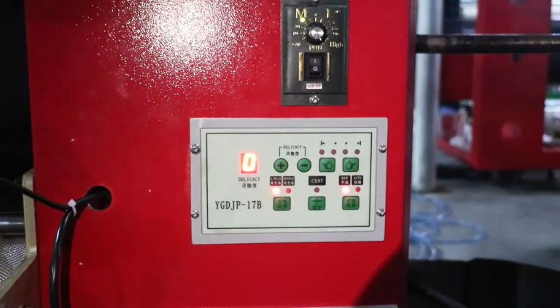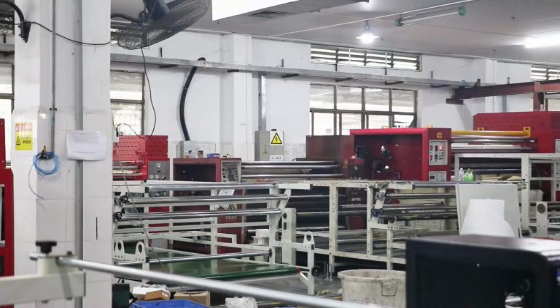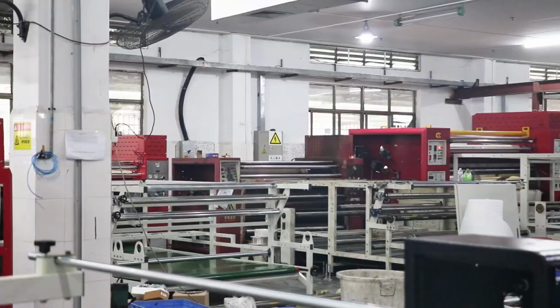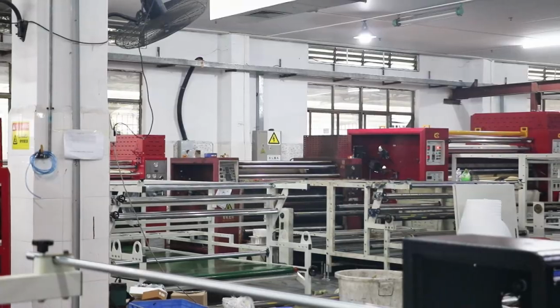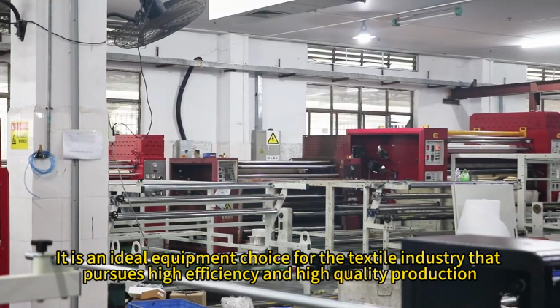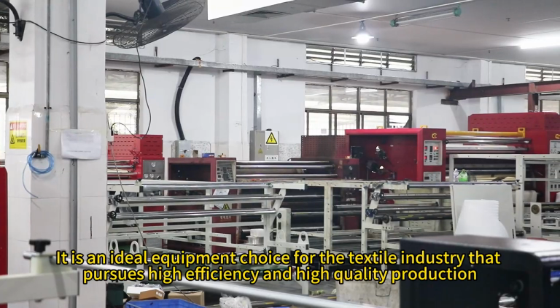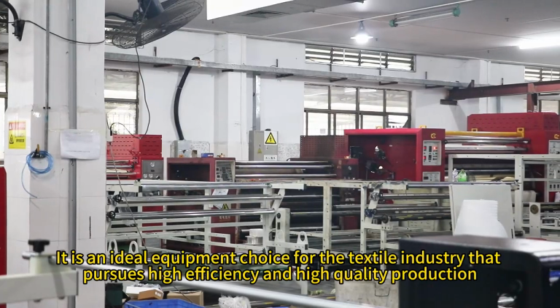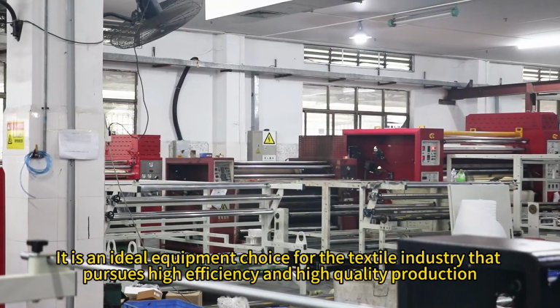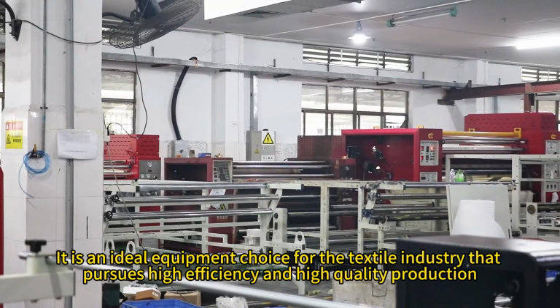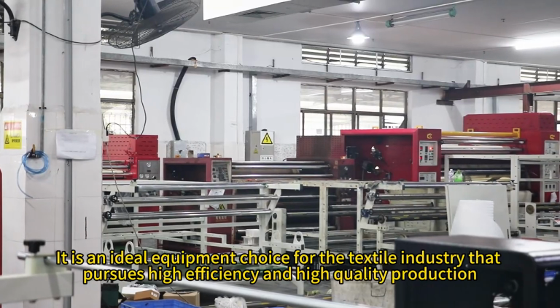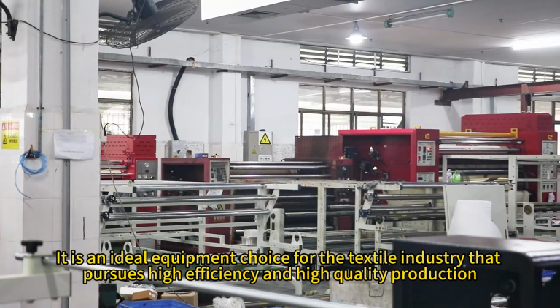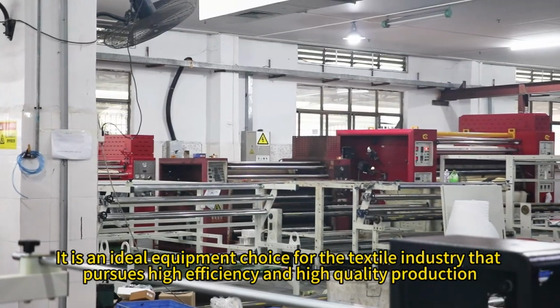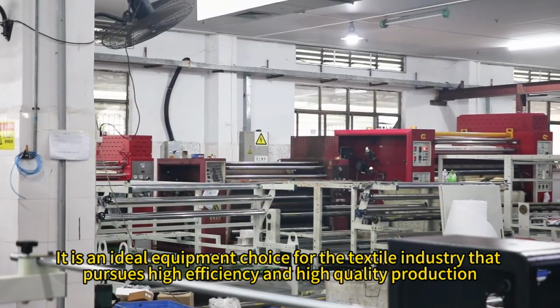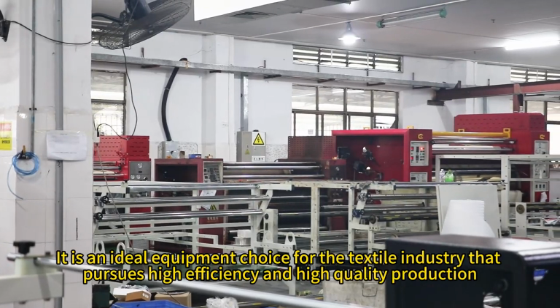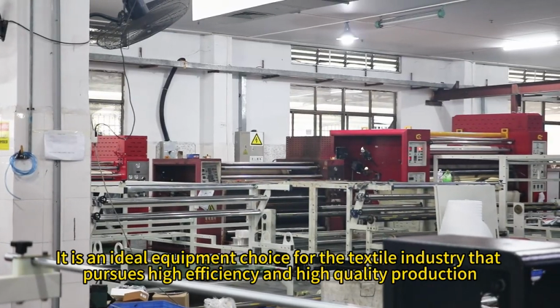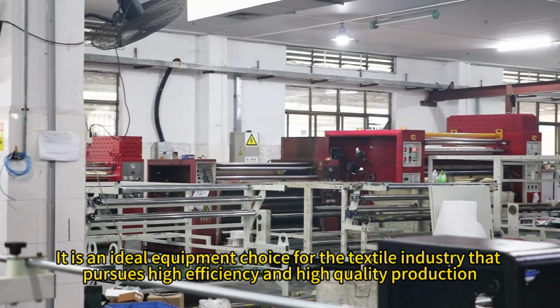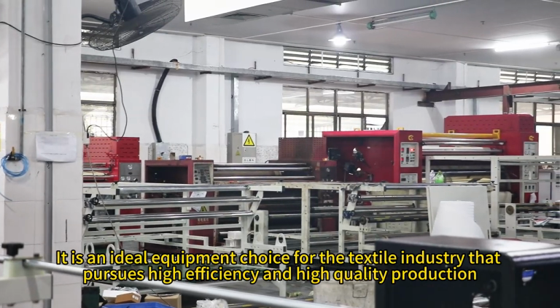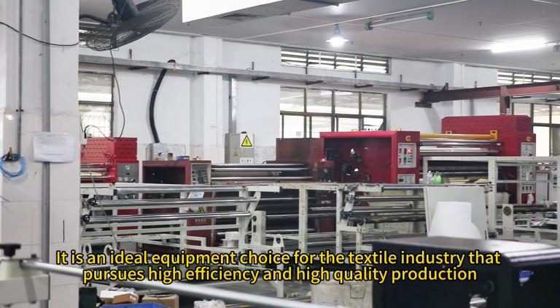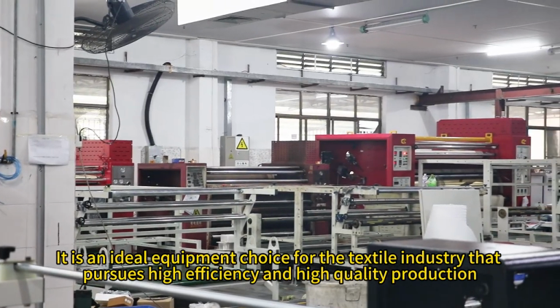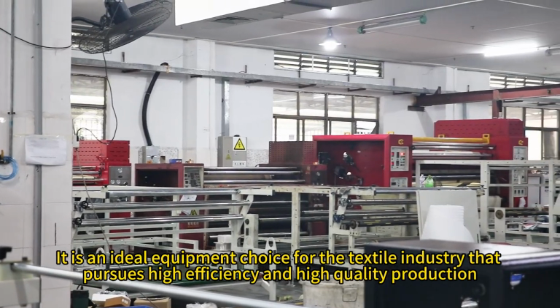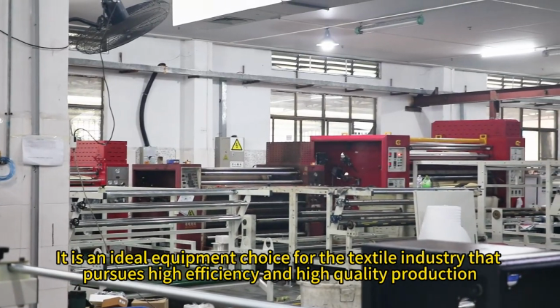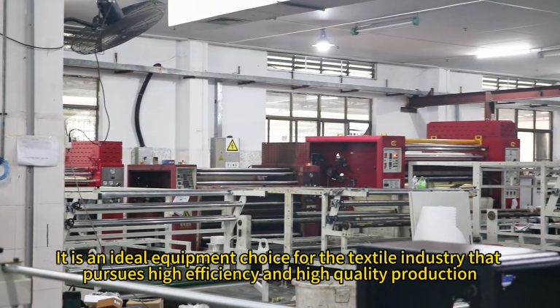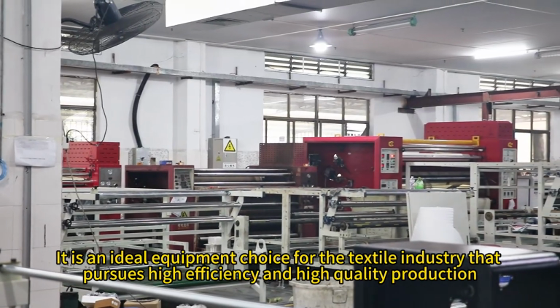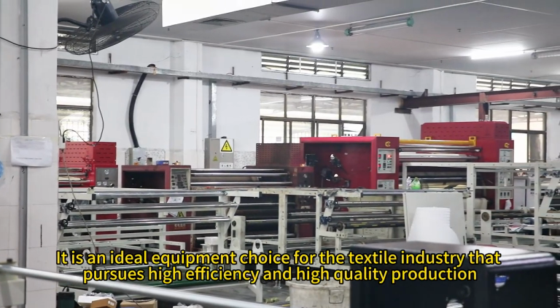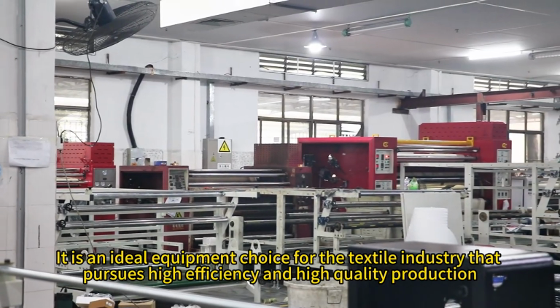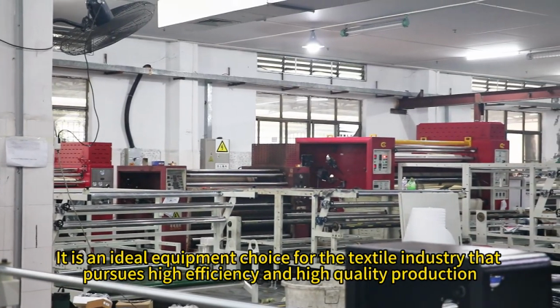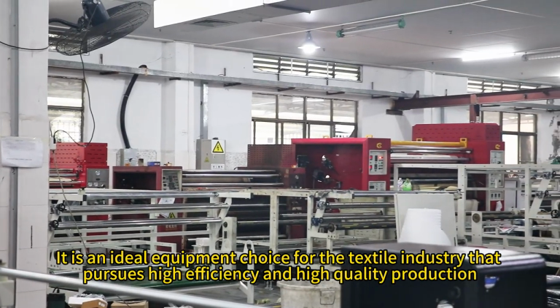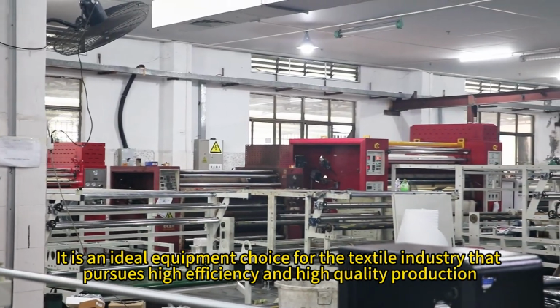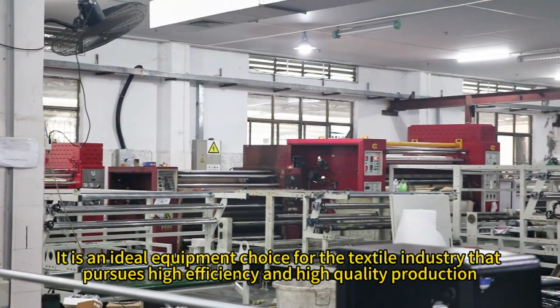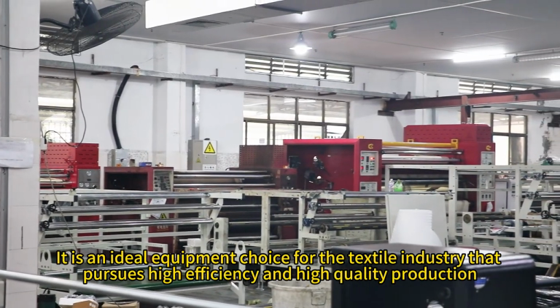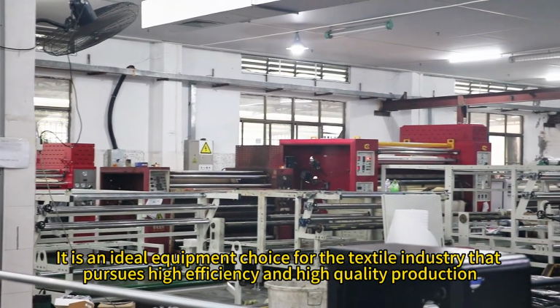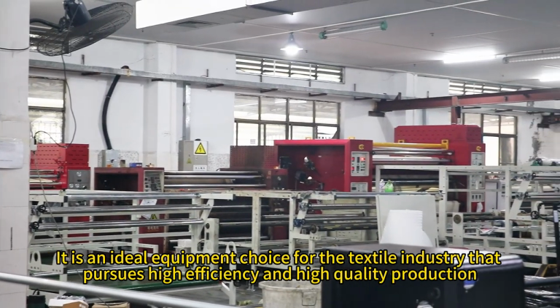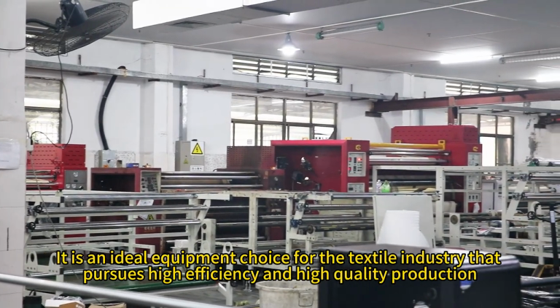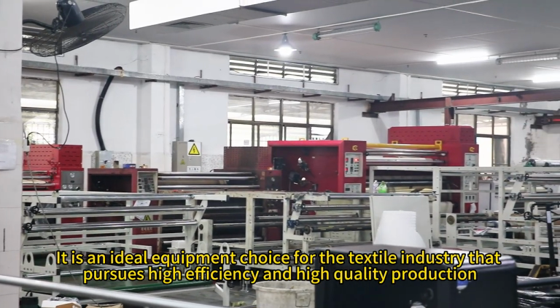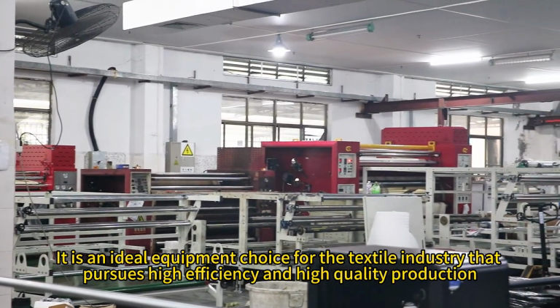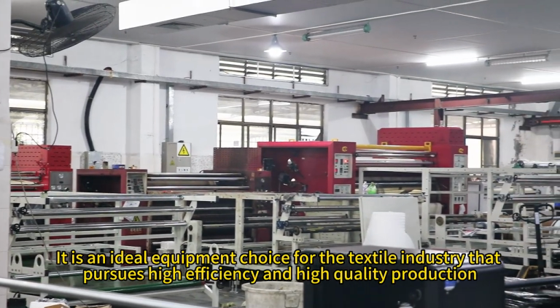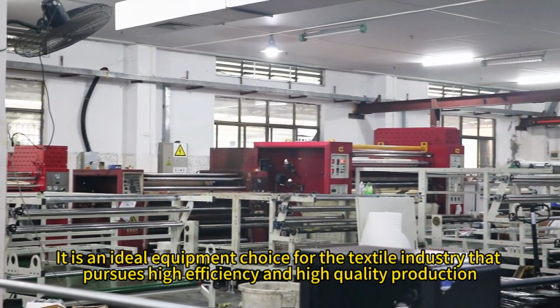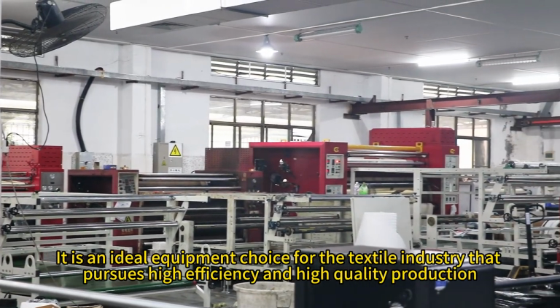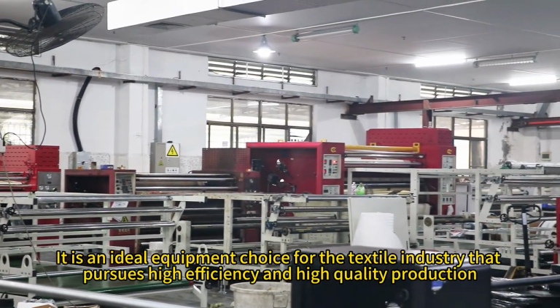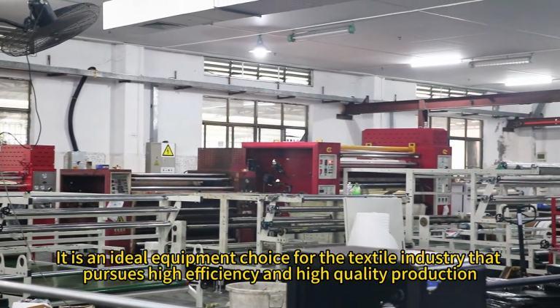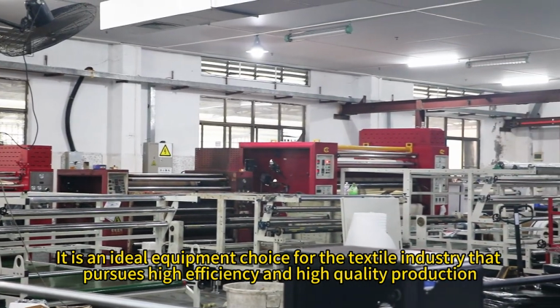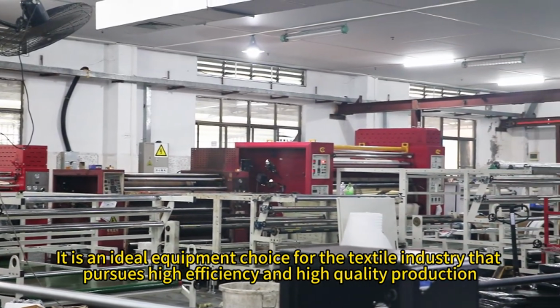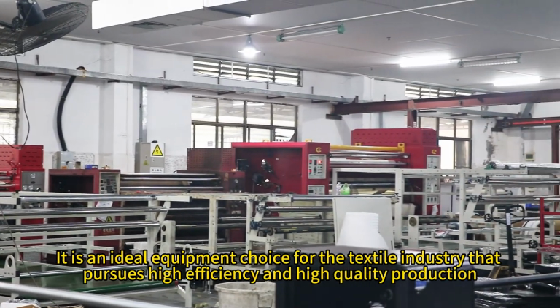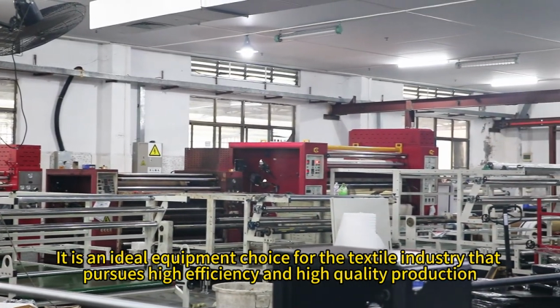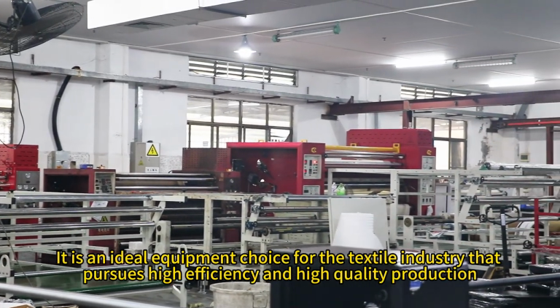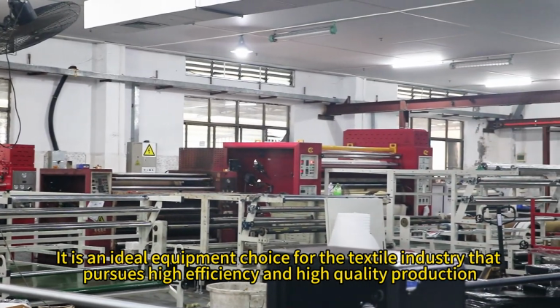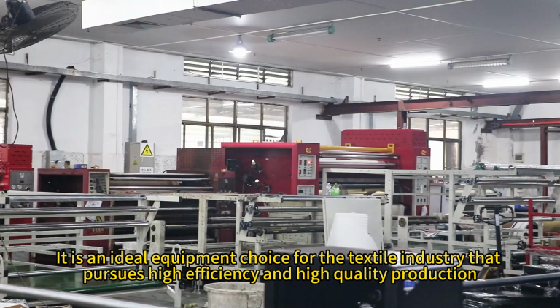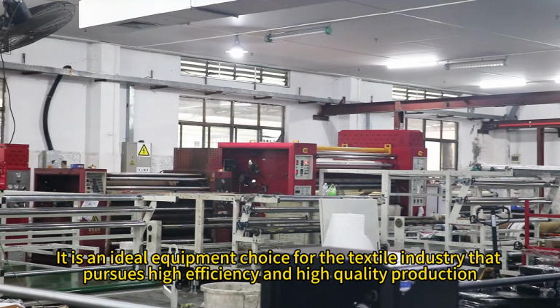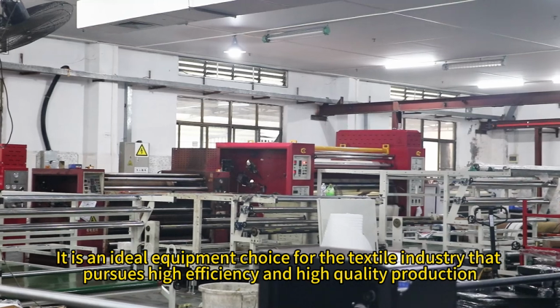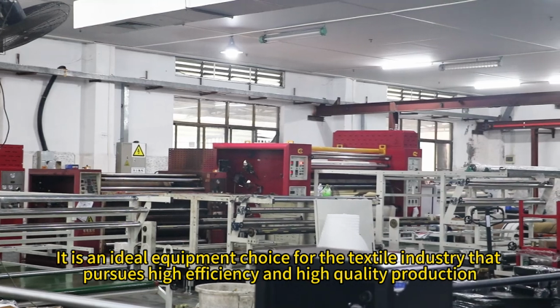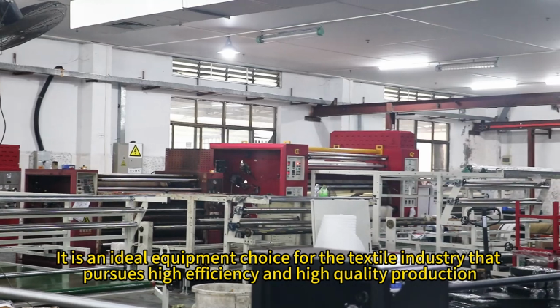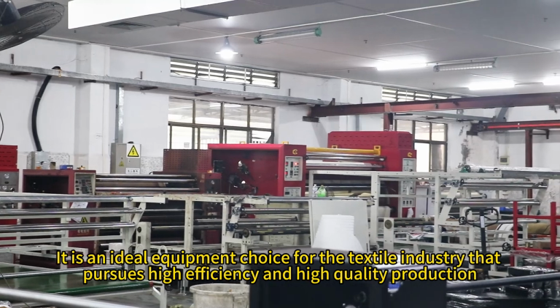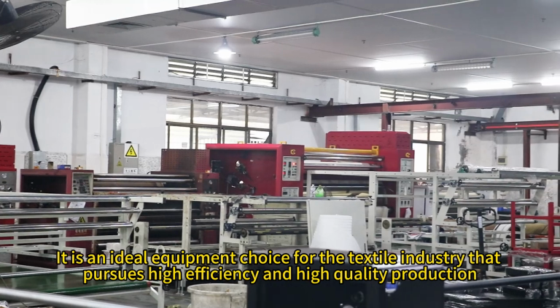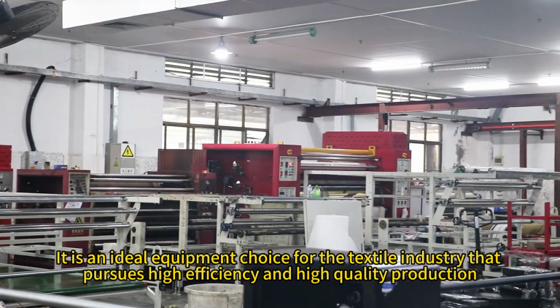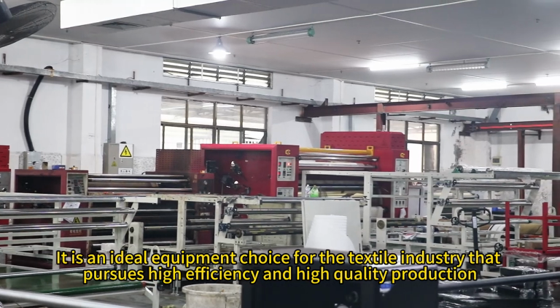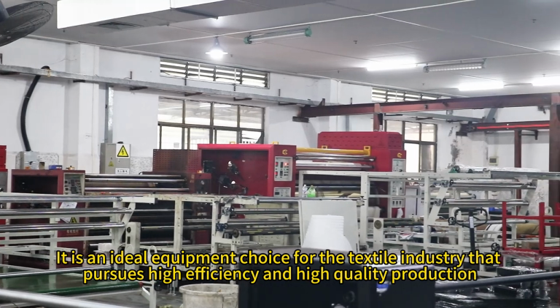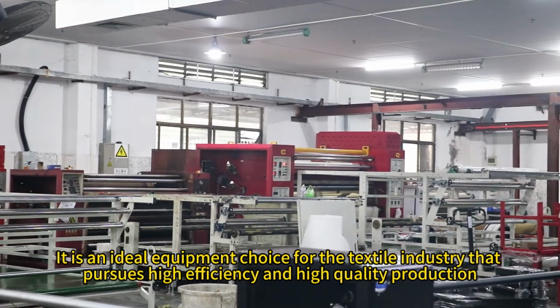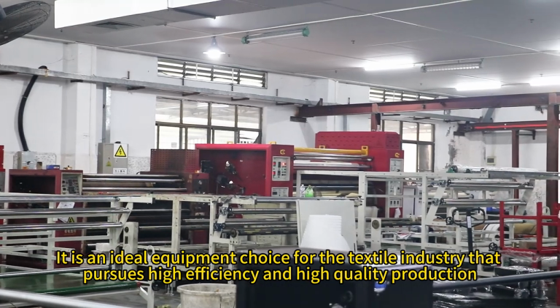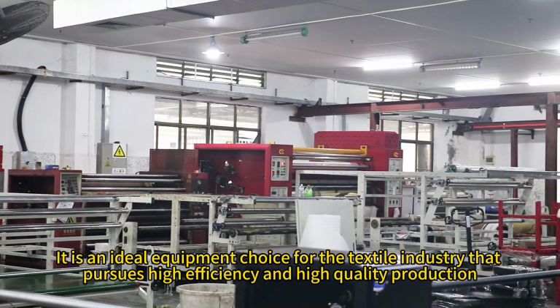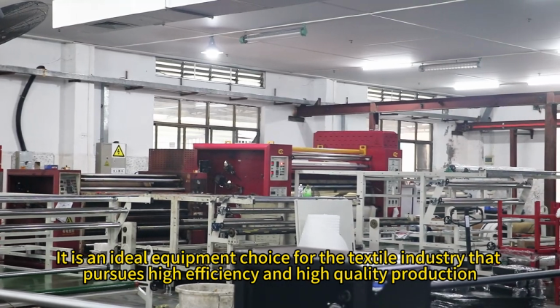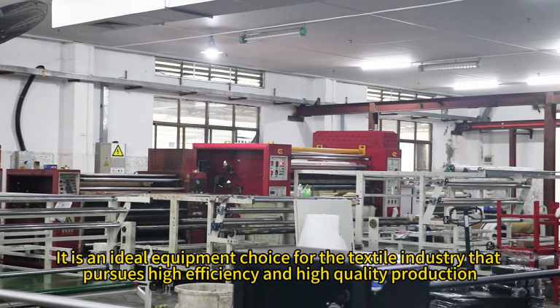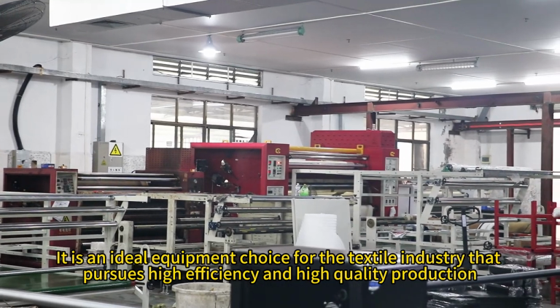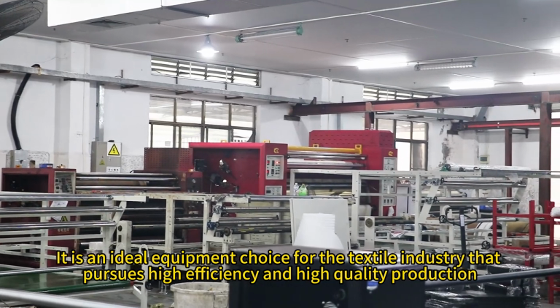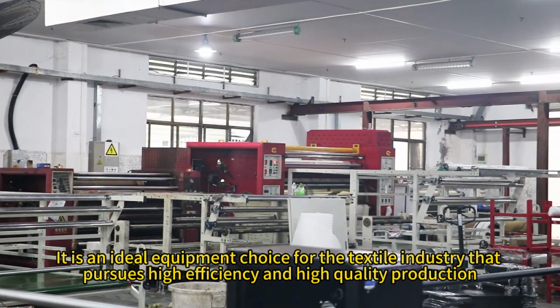It is an ideal equipment choice for the textile industry that pursues high efficiency and high quality production.